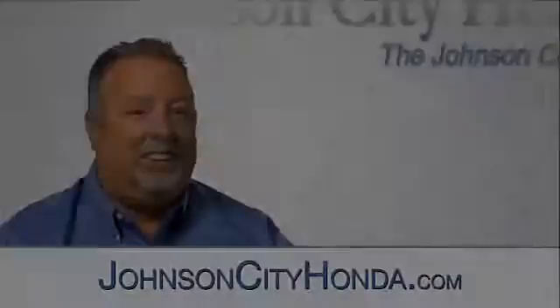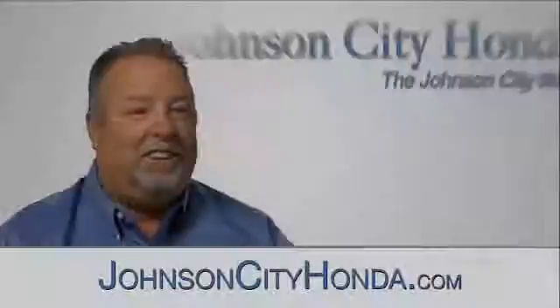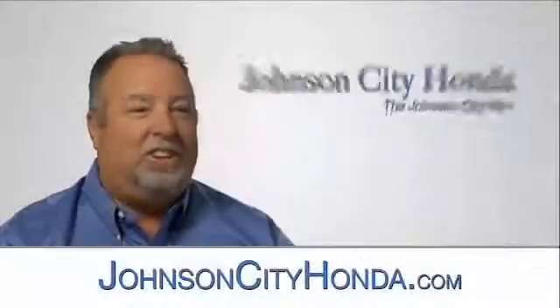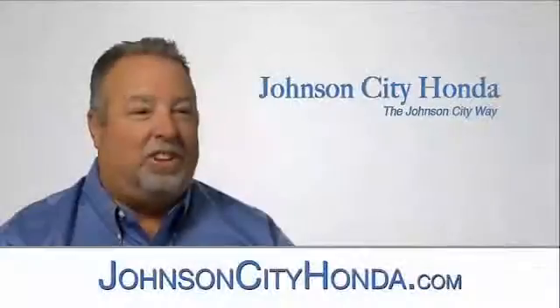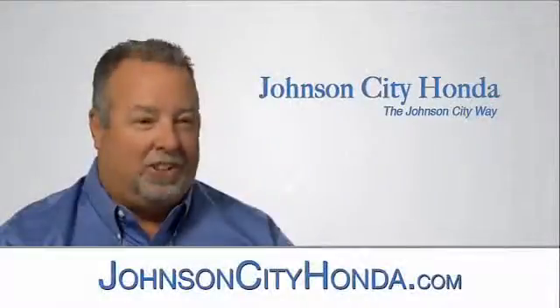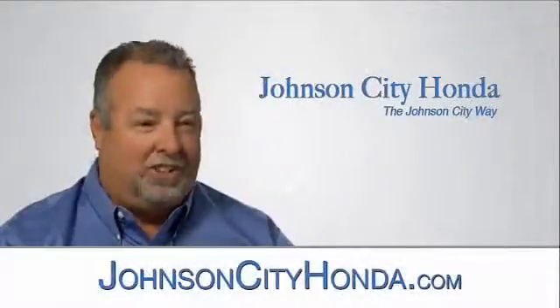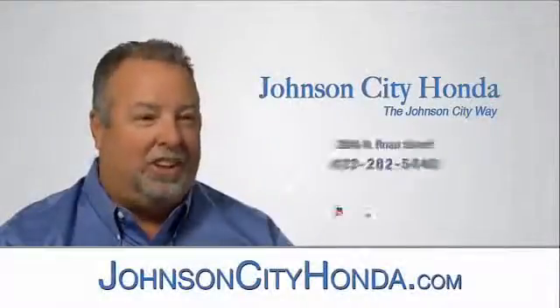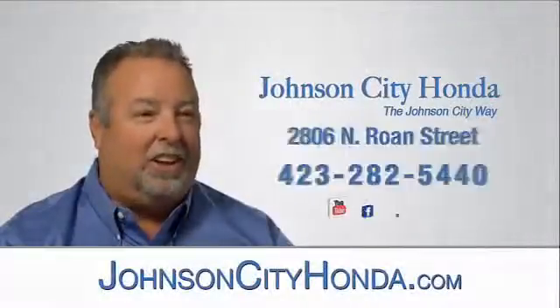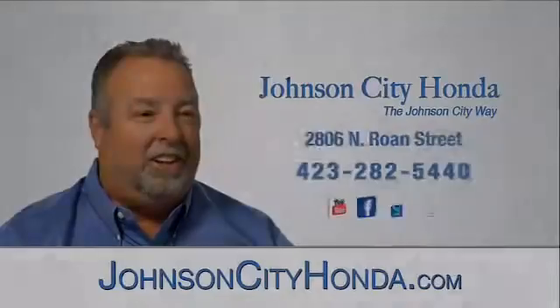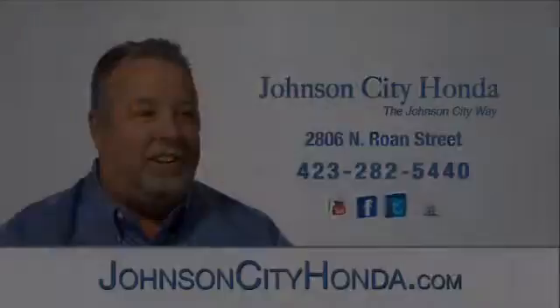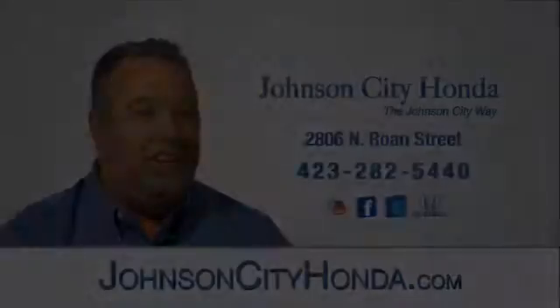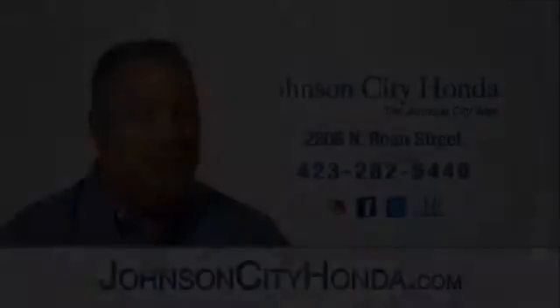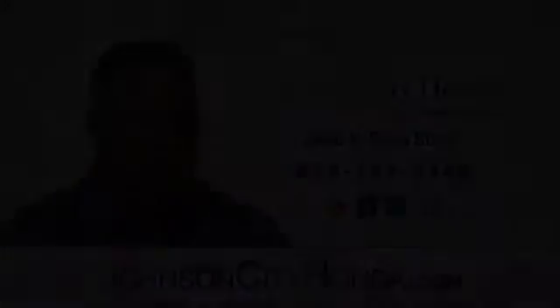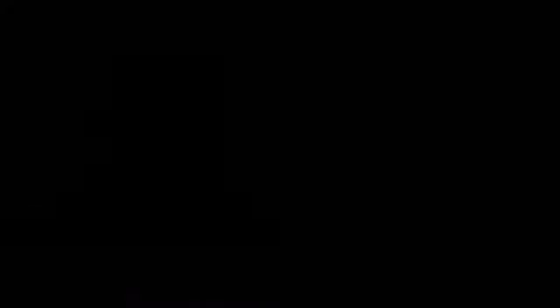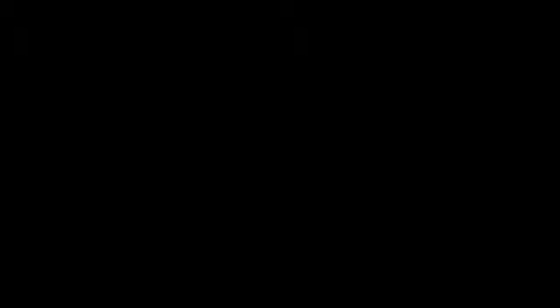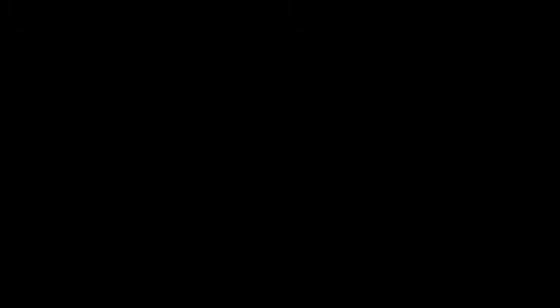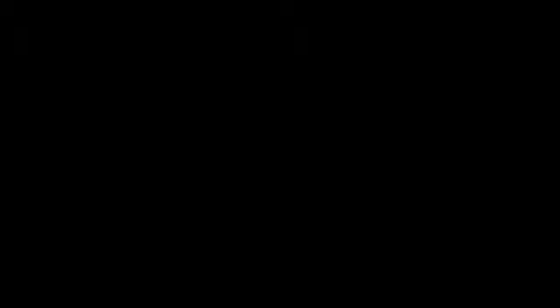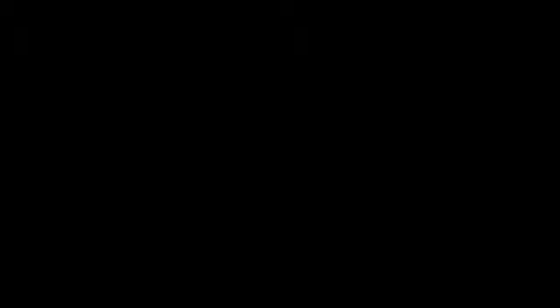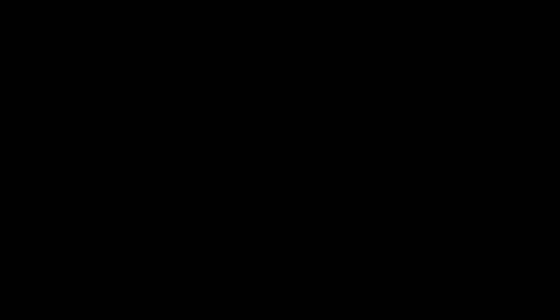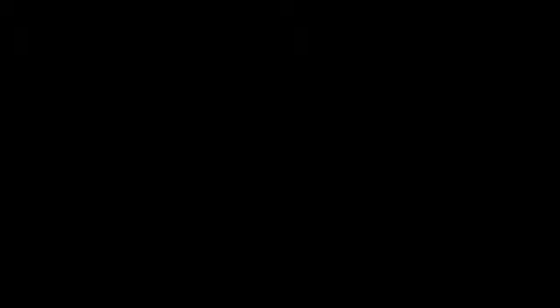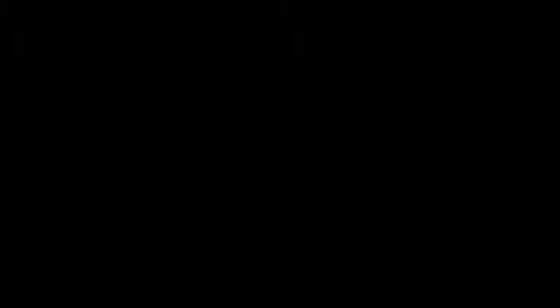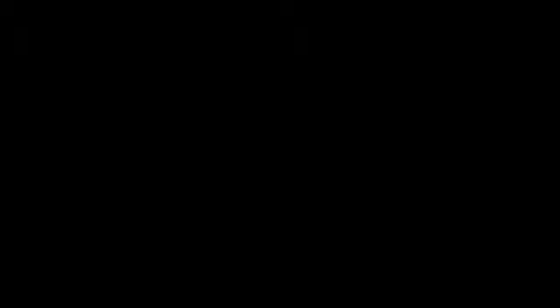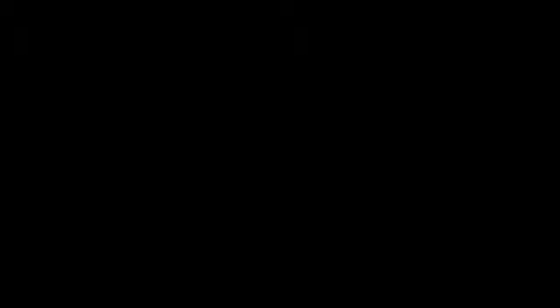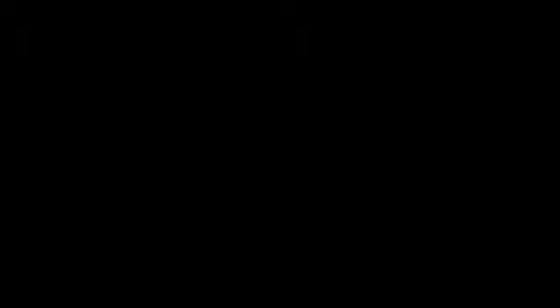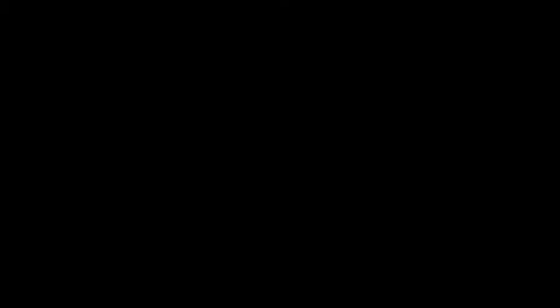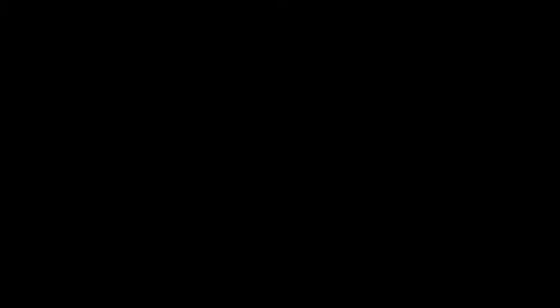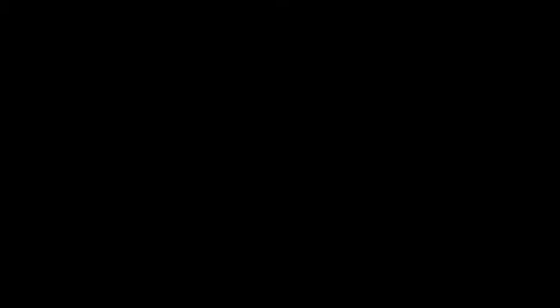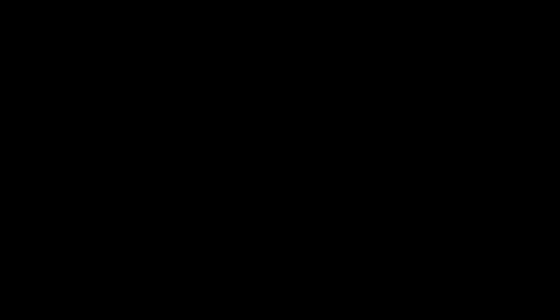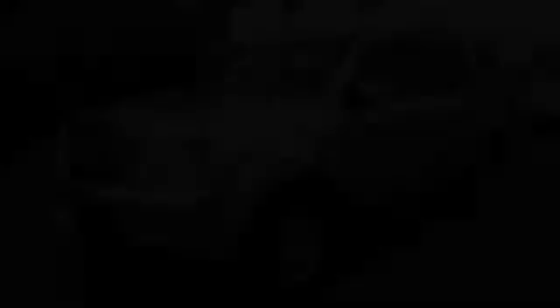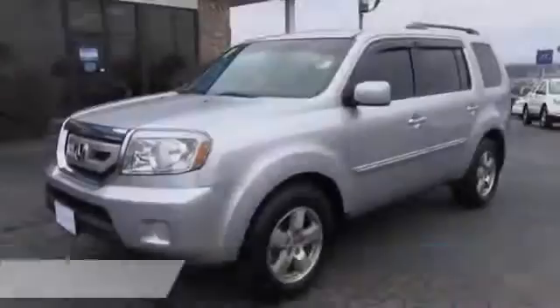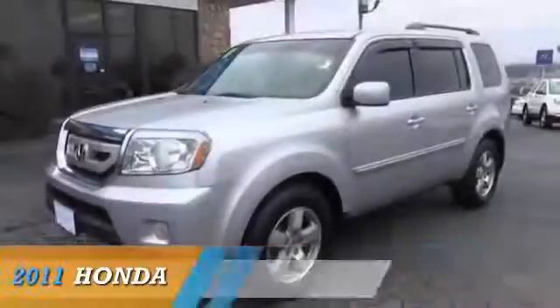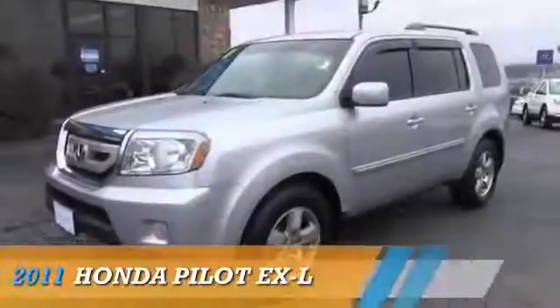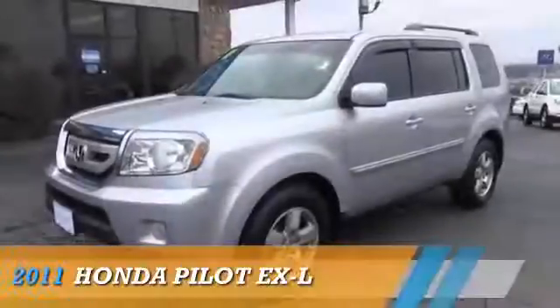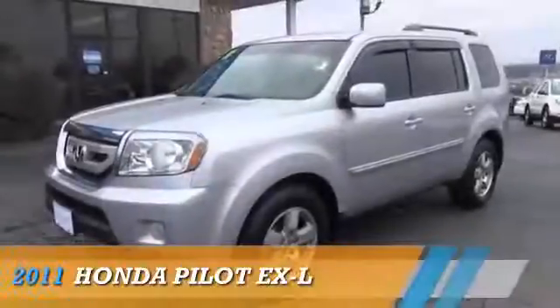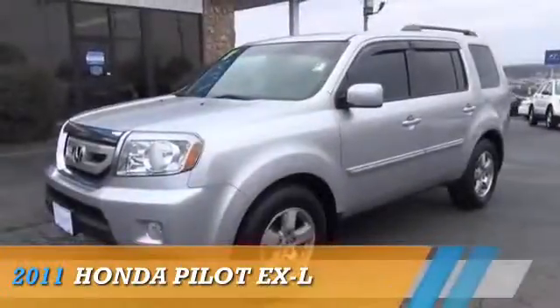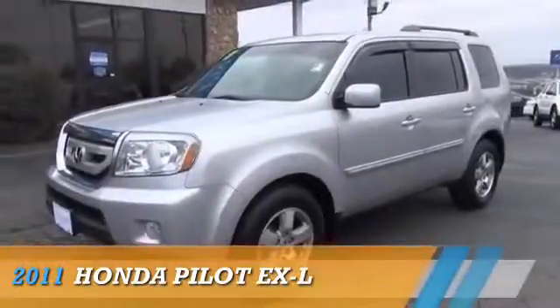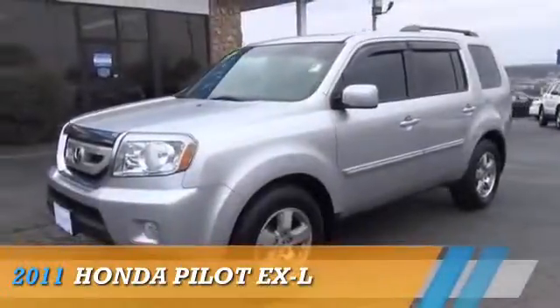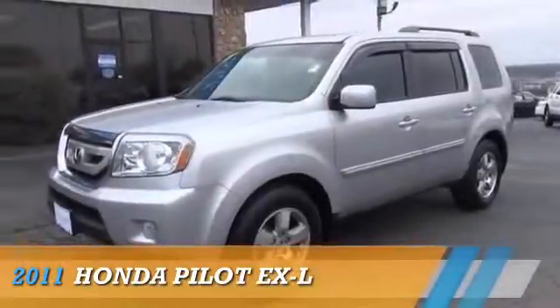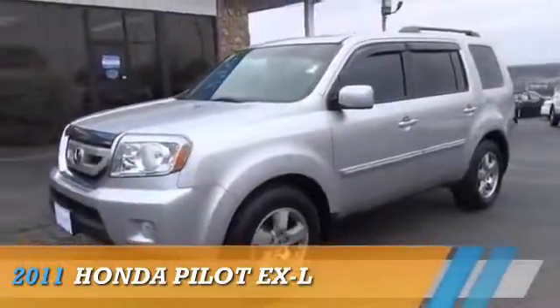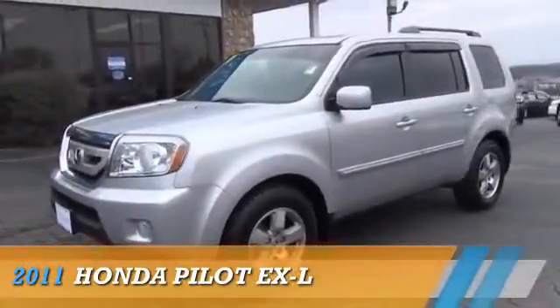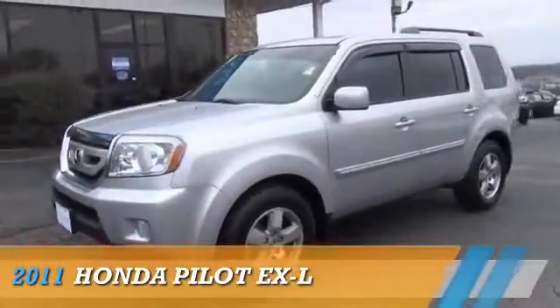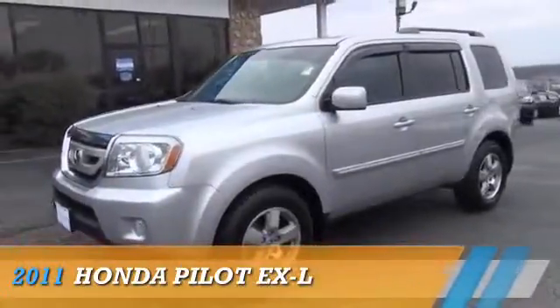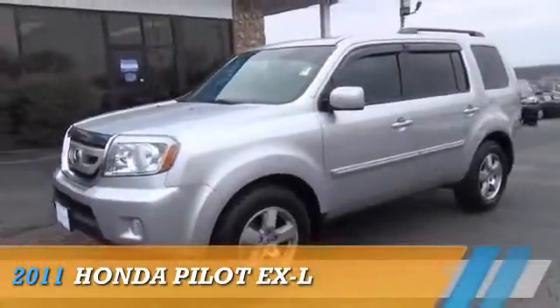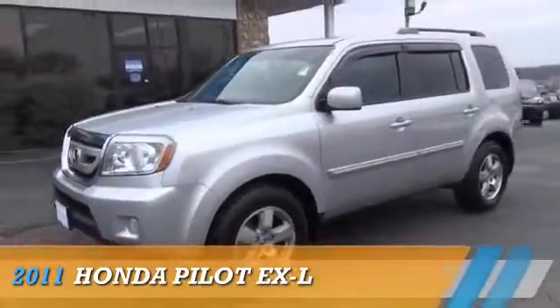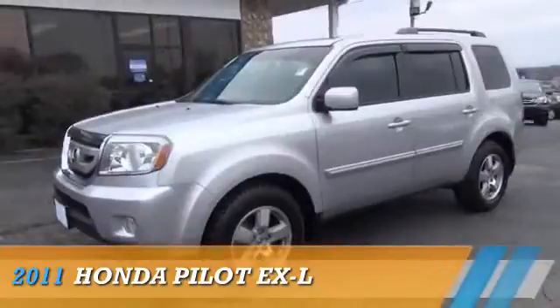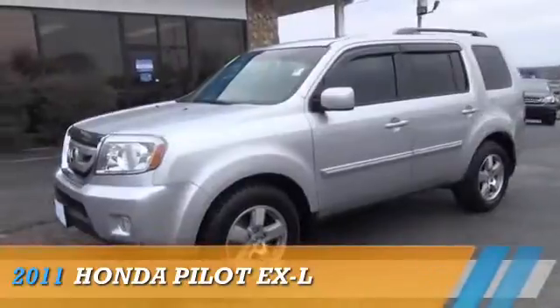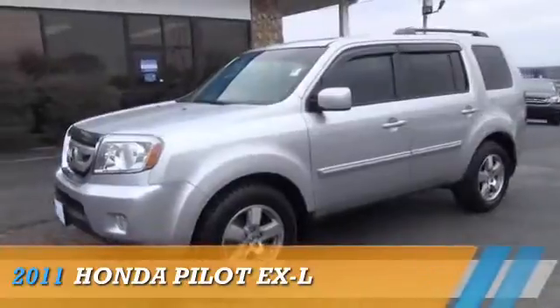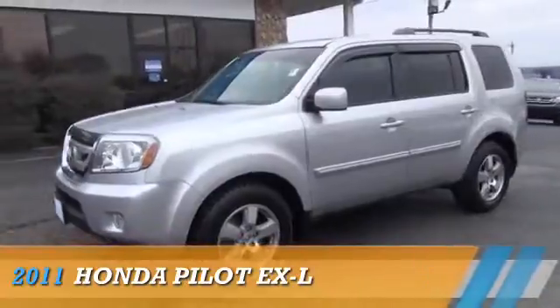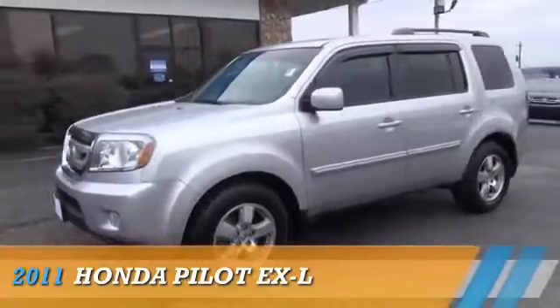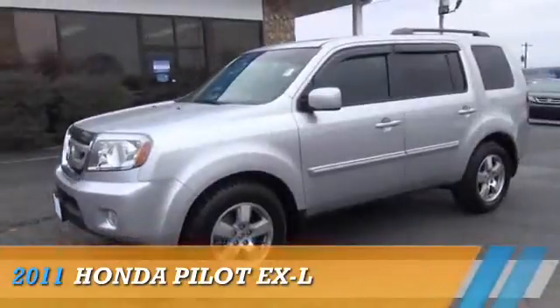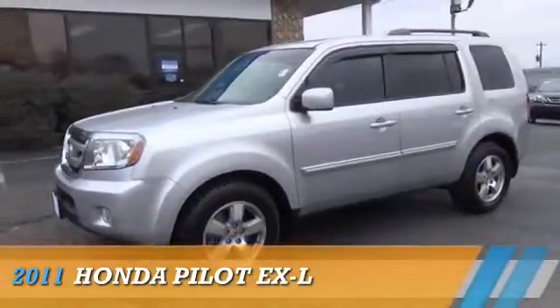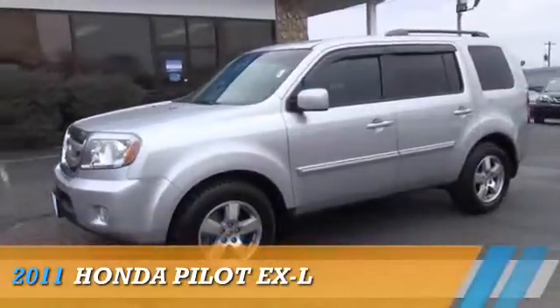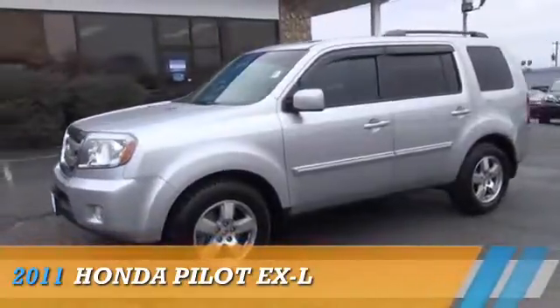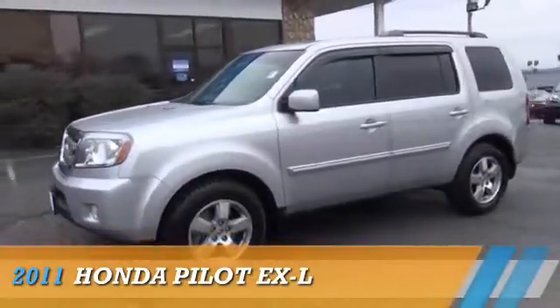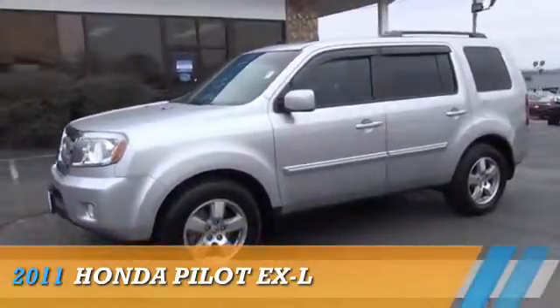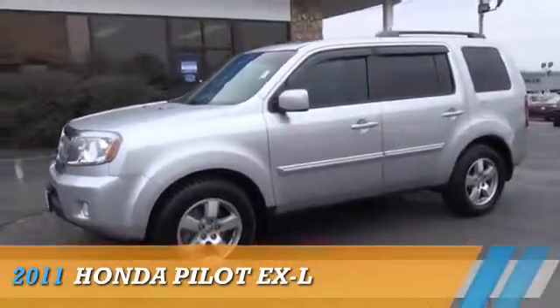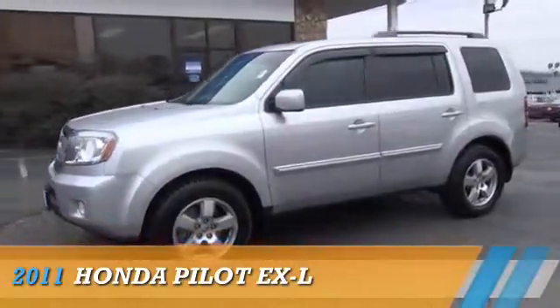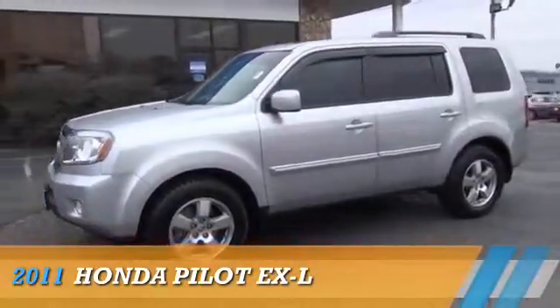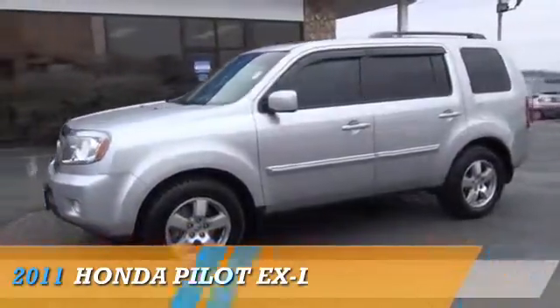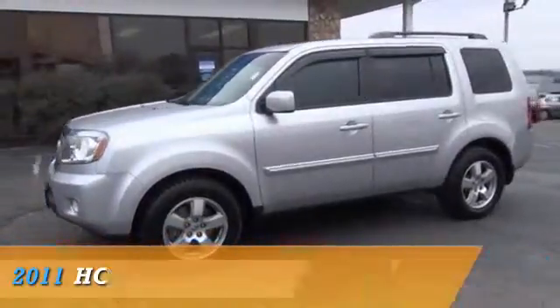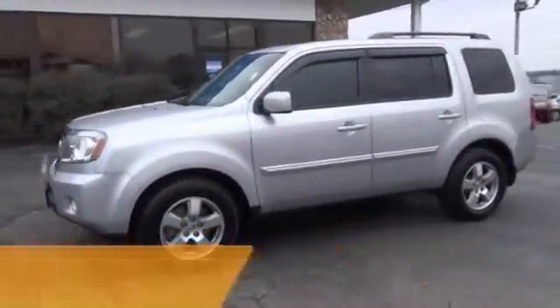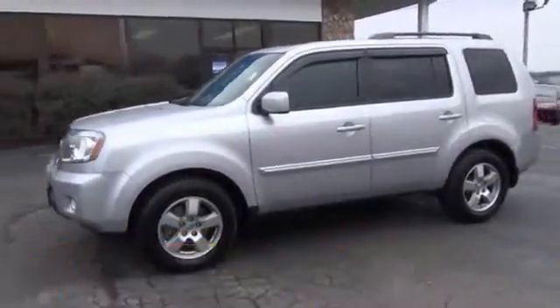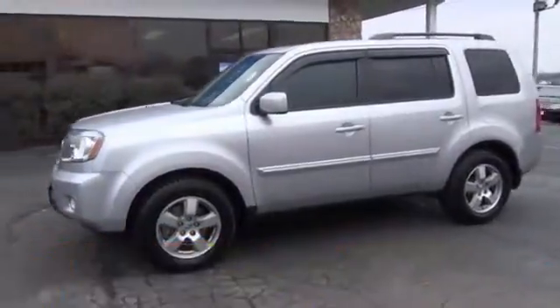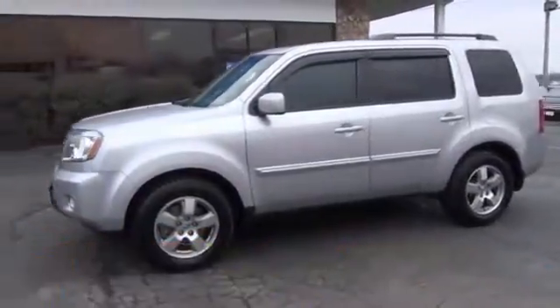Johnson City Honda. Presenting the 2011 Honda Pilot.